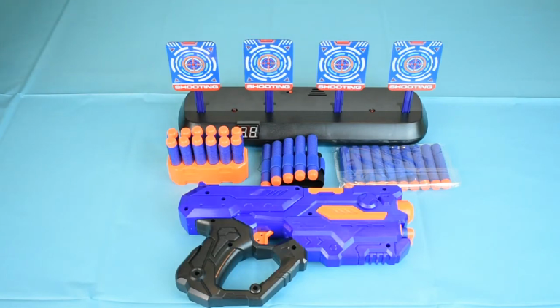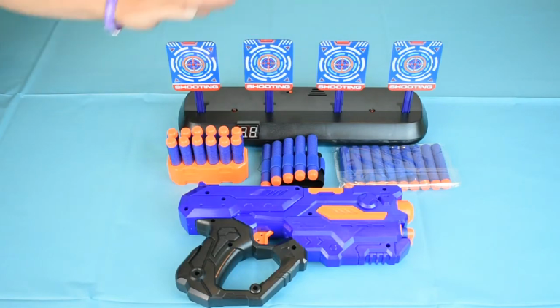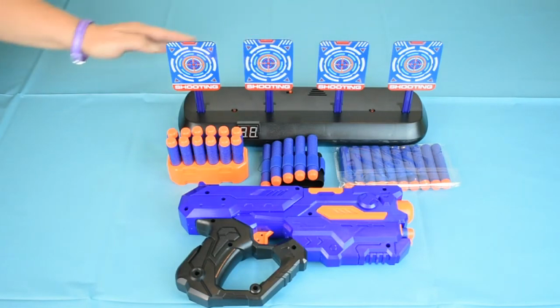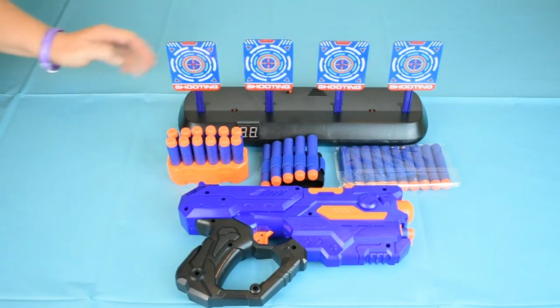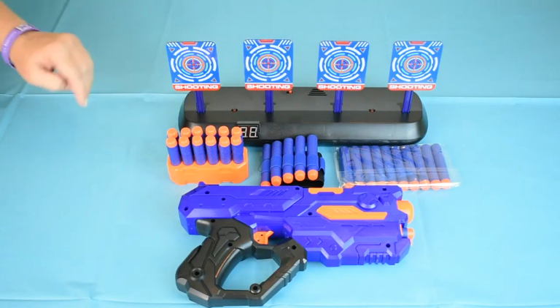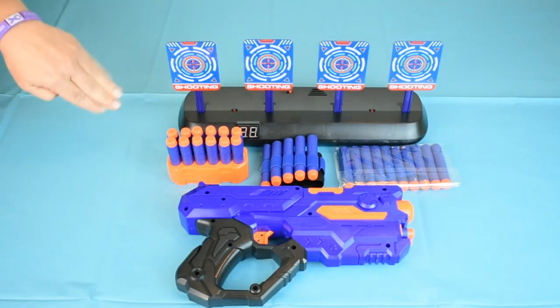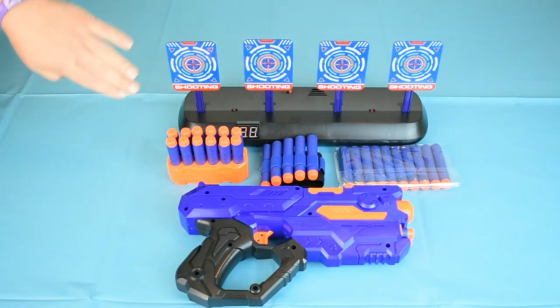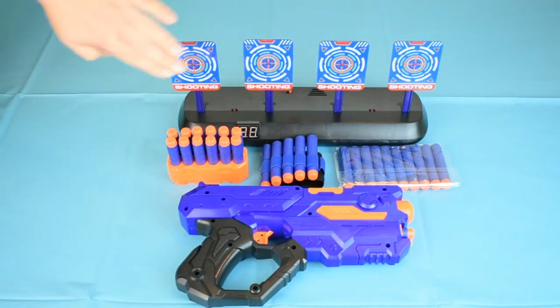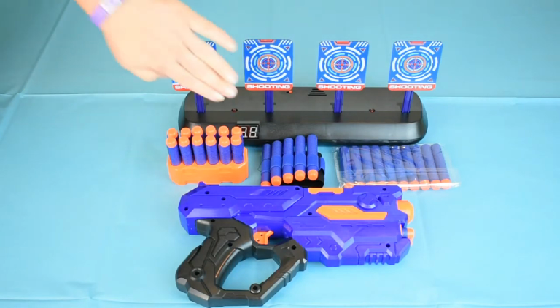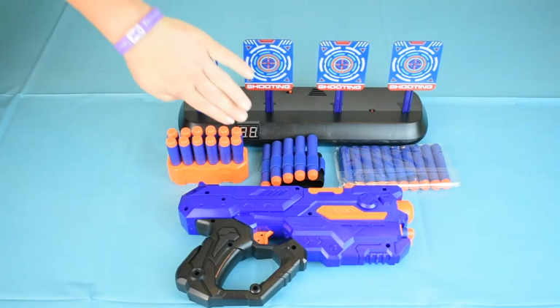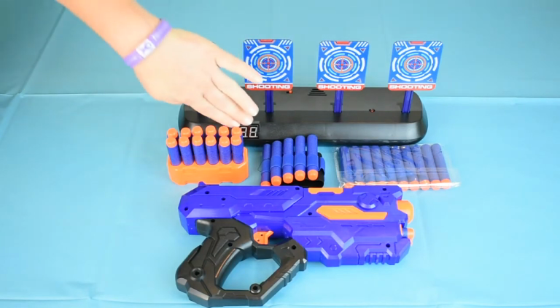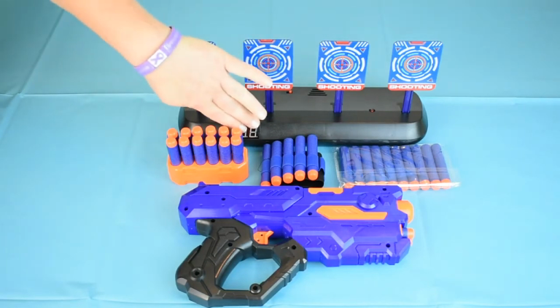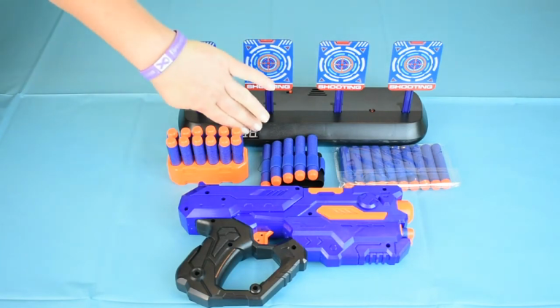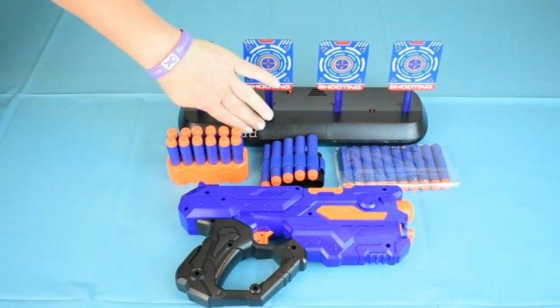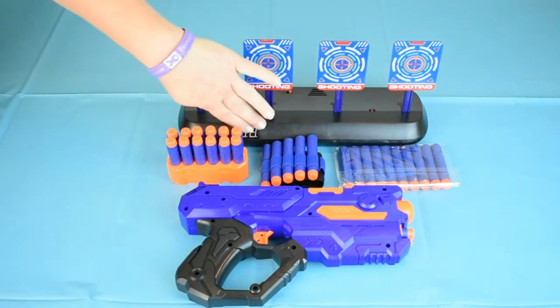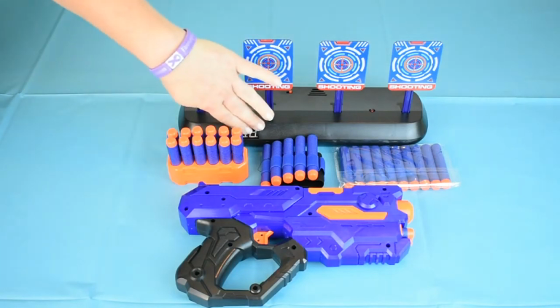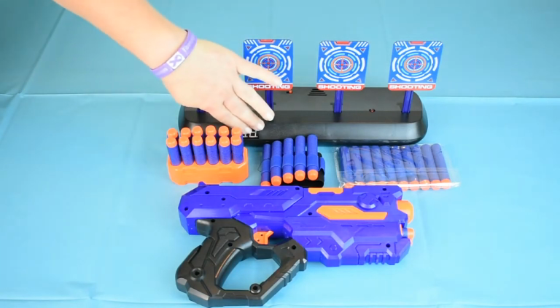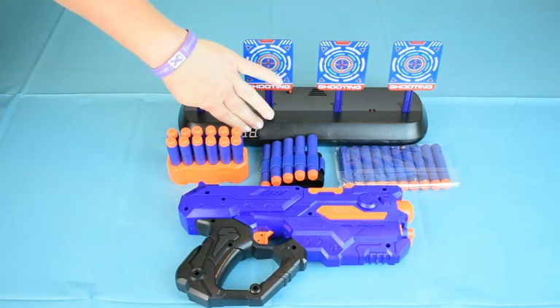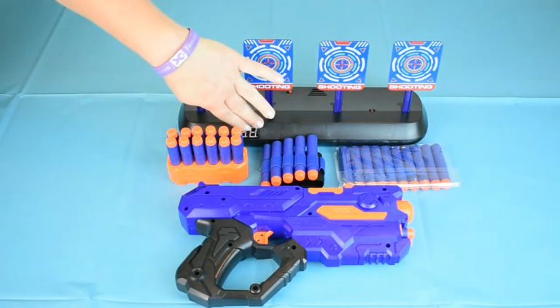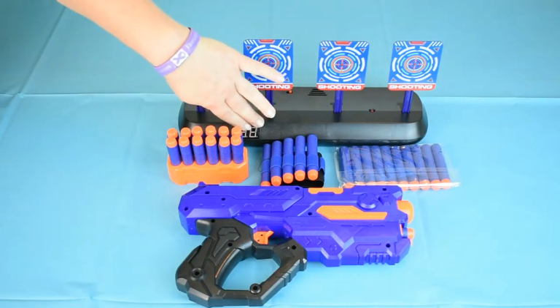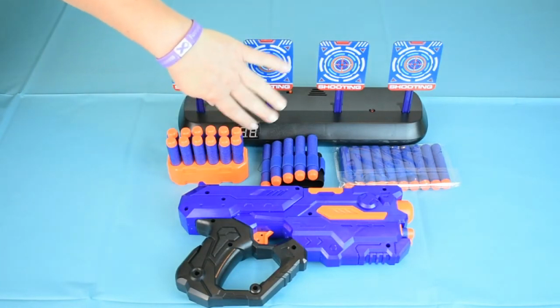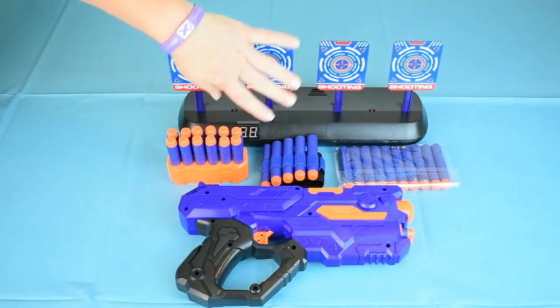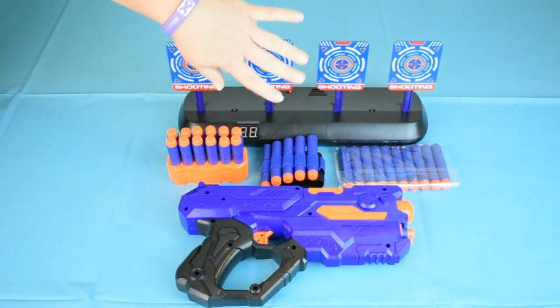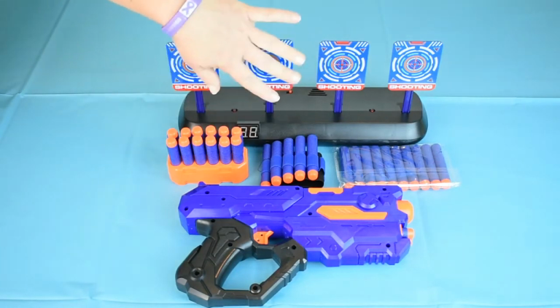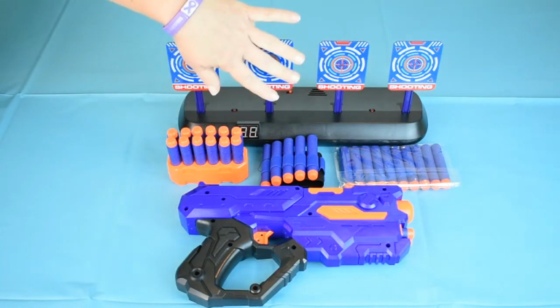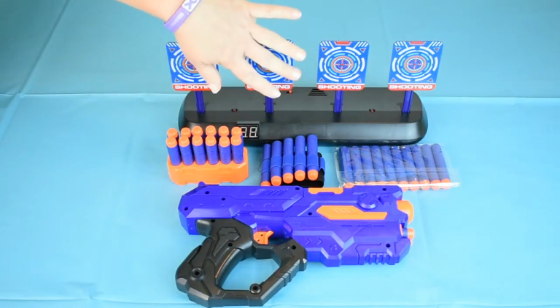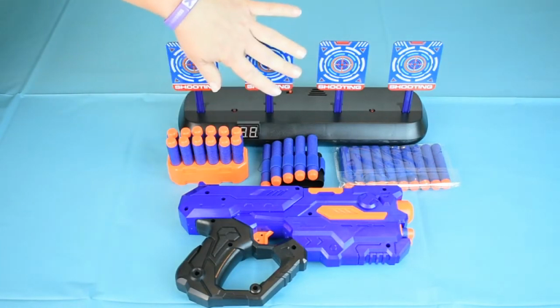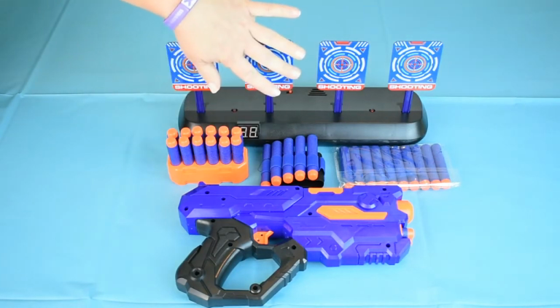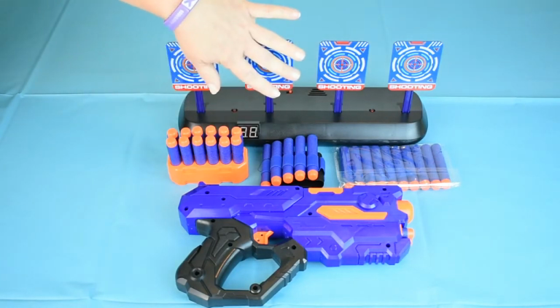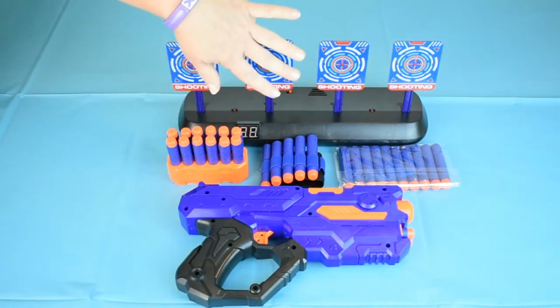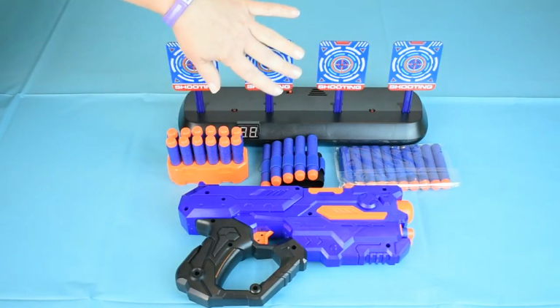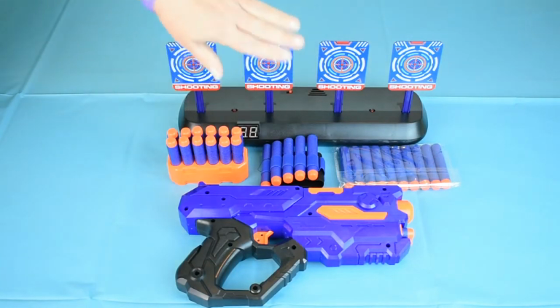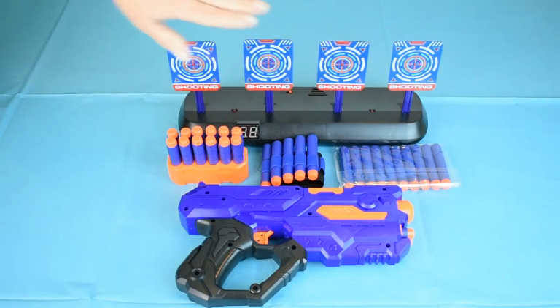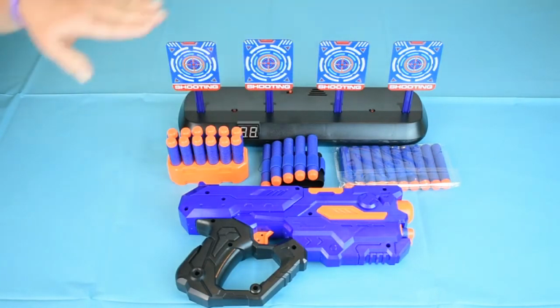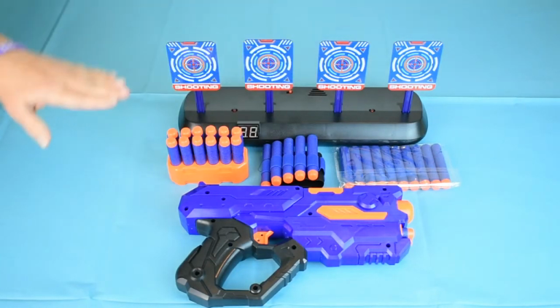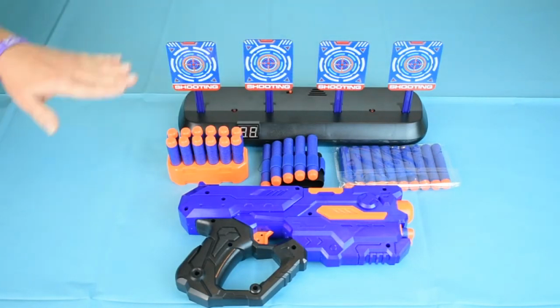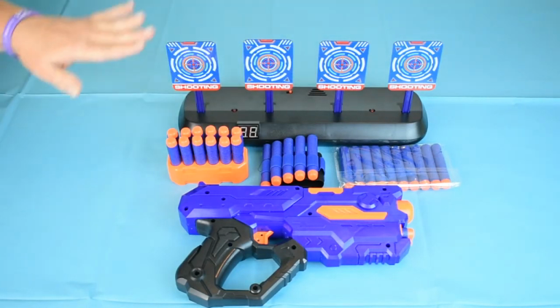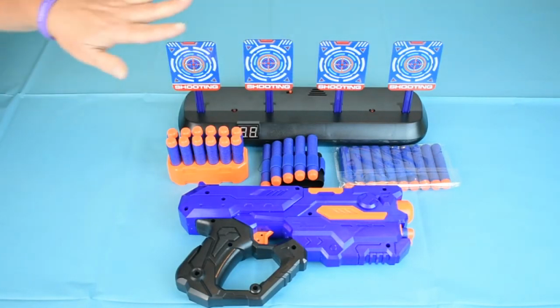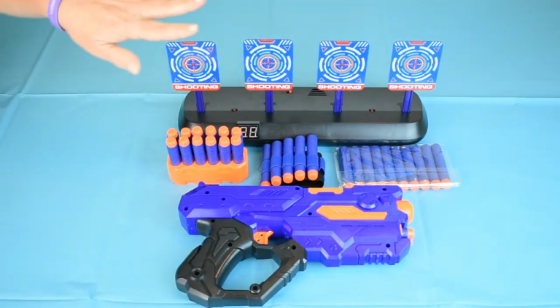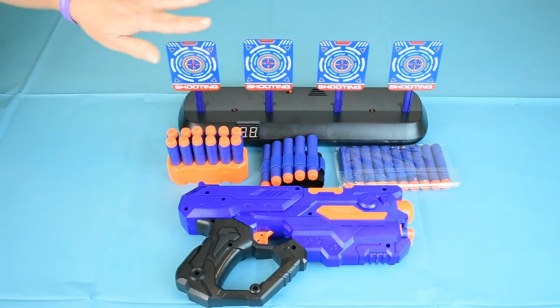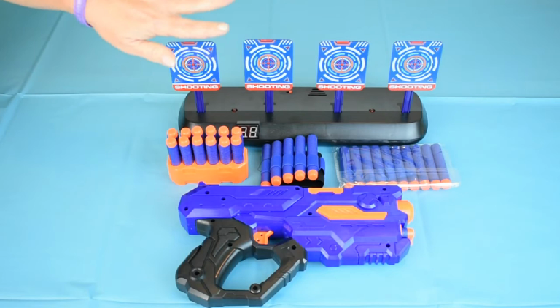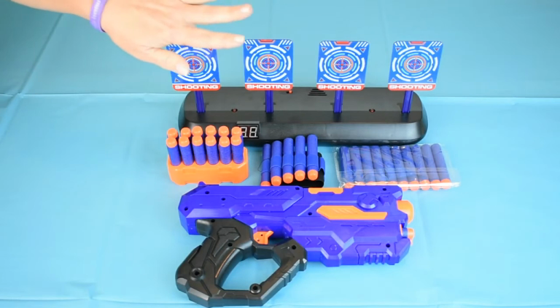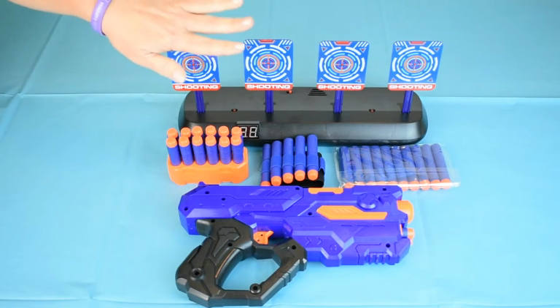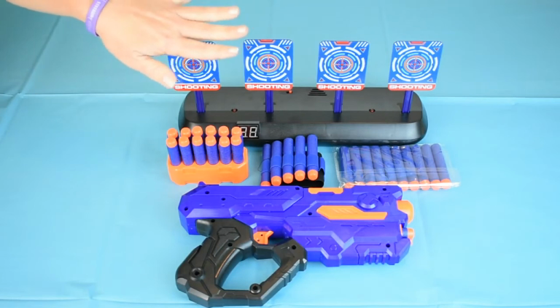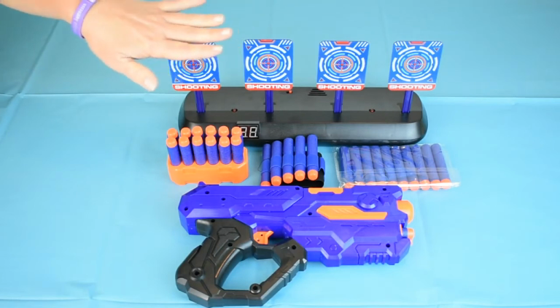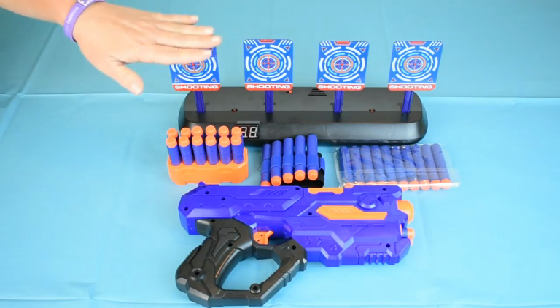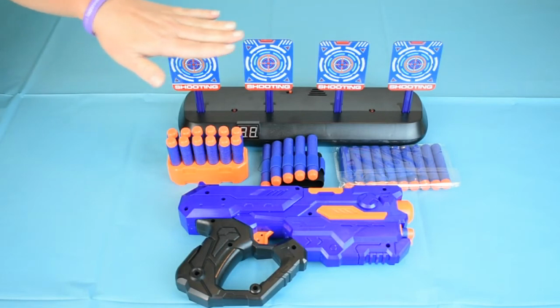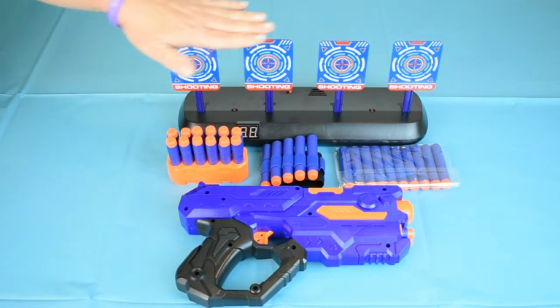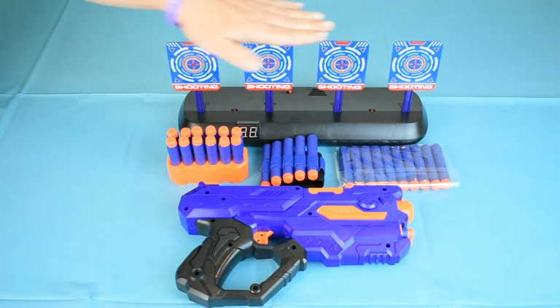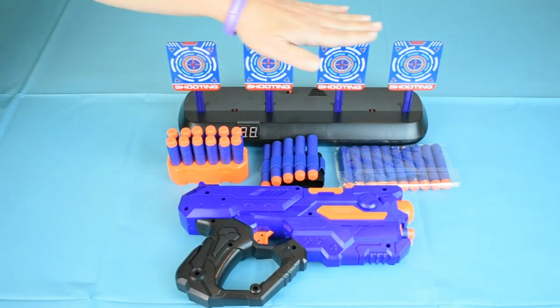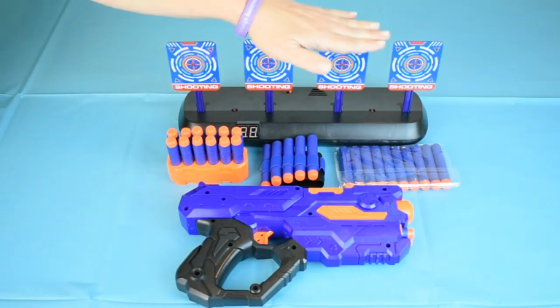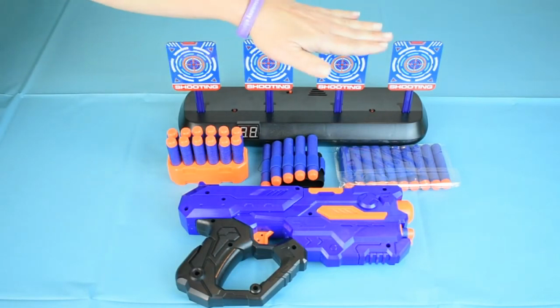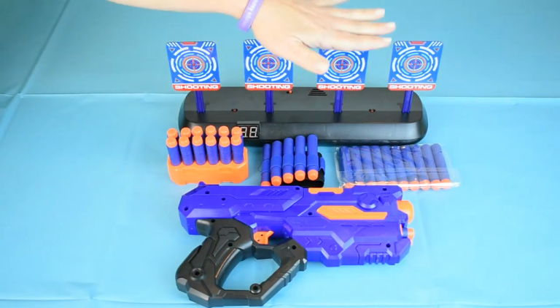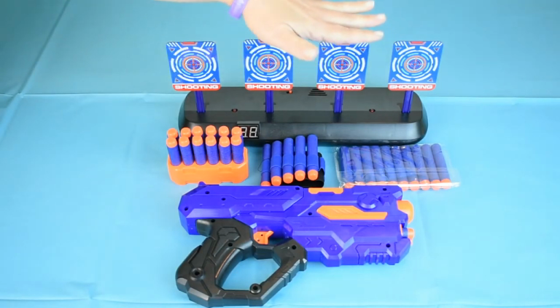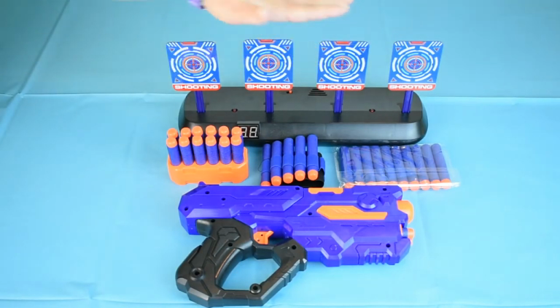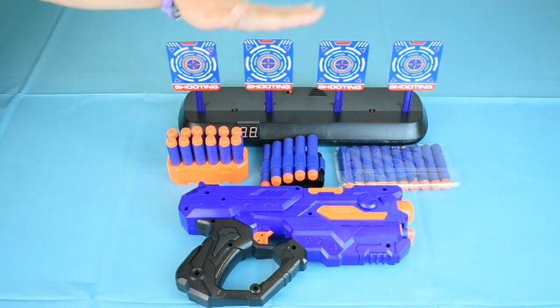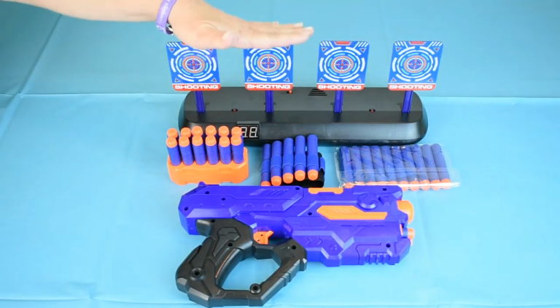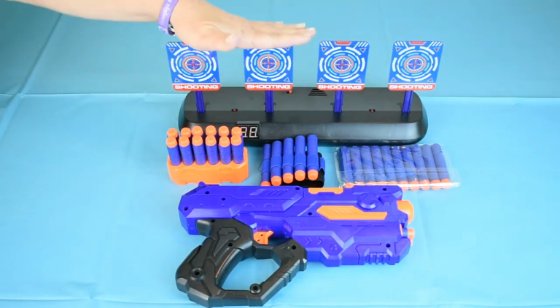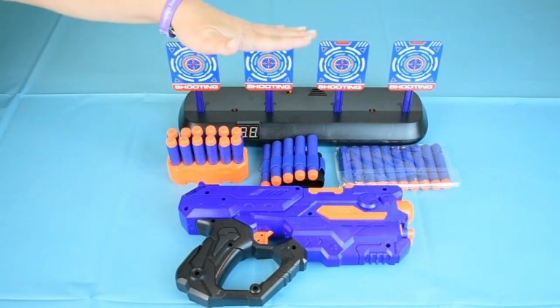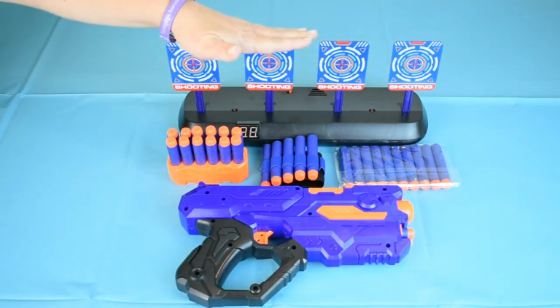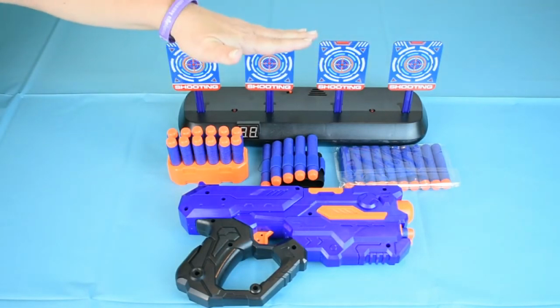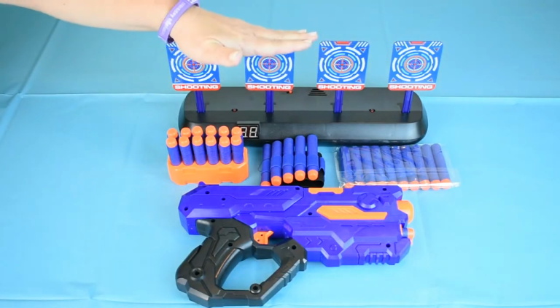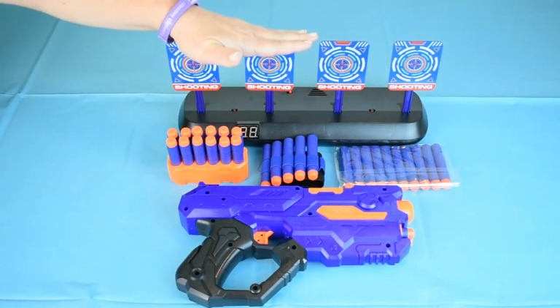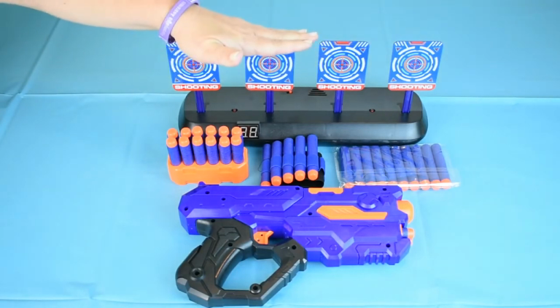The counter can count up to 99 and then it restarts. When you shoot all the targets down, they automatically reset.